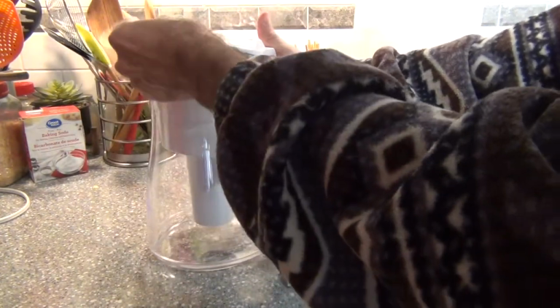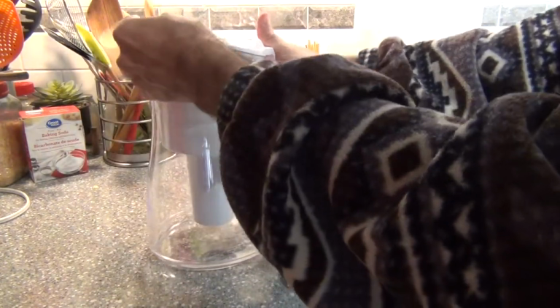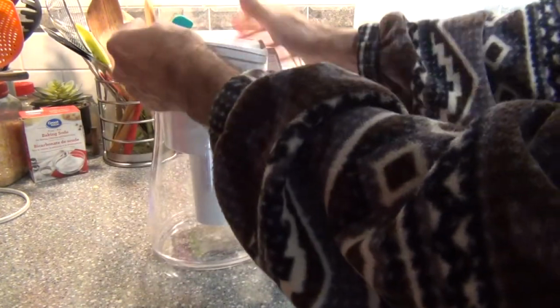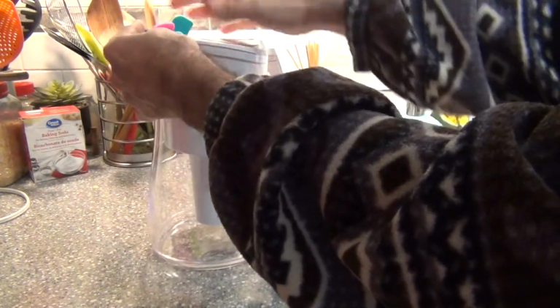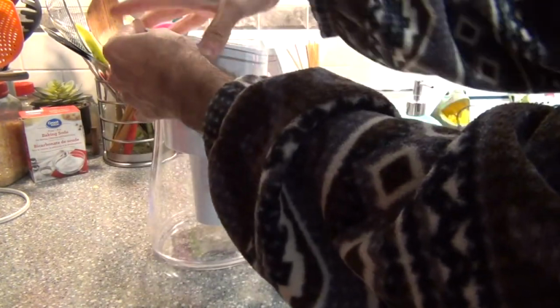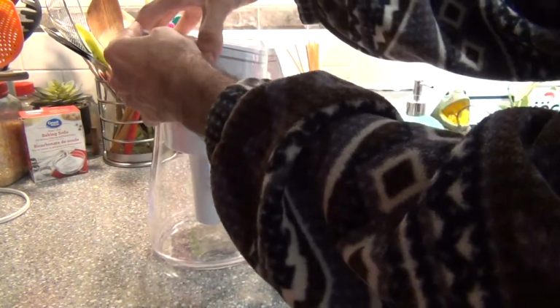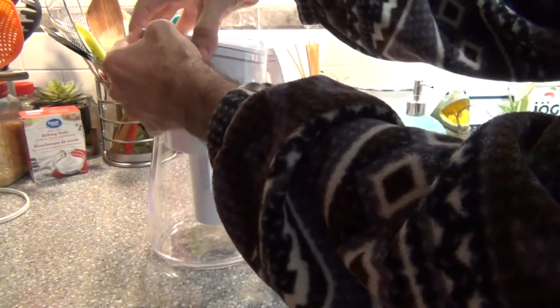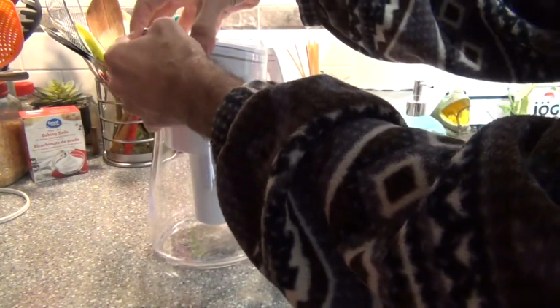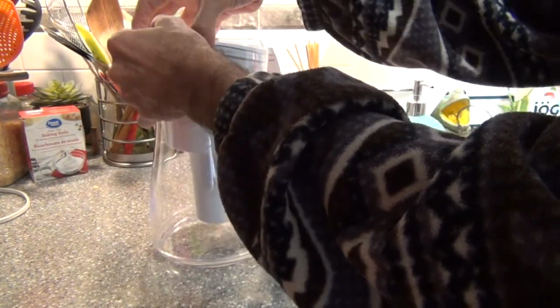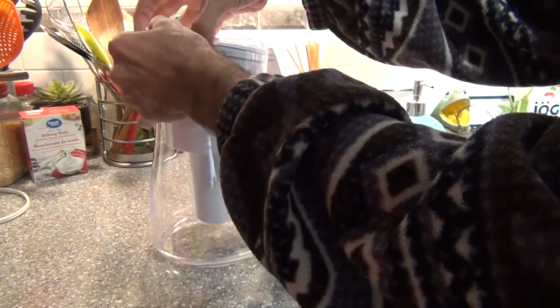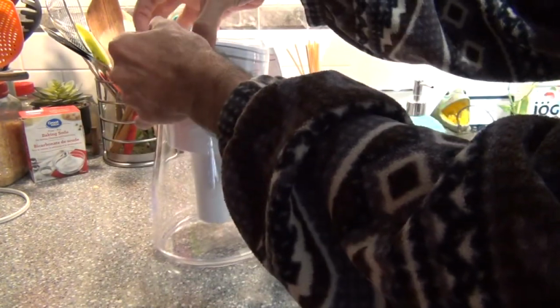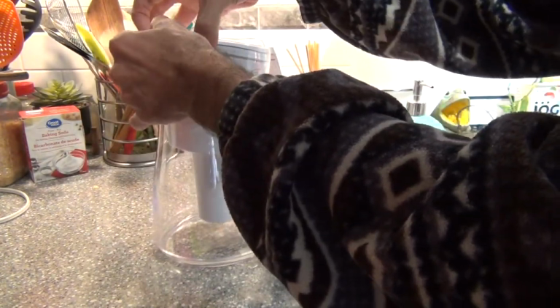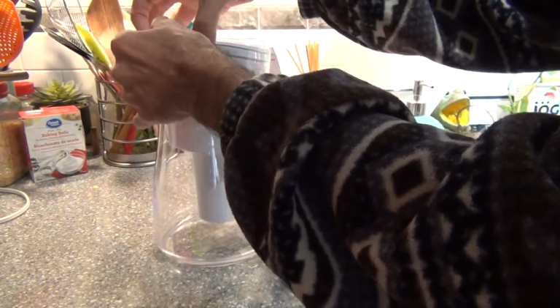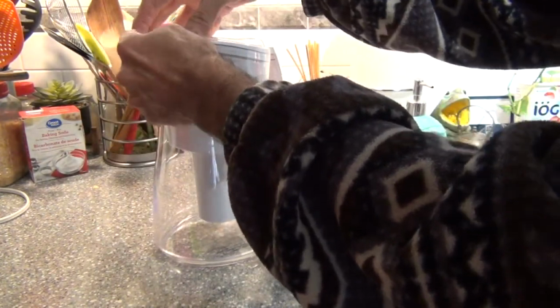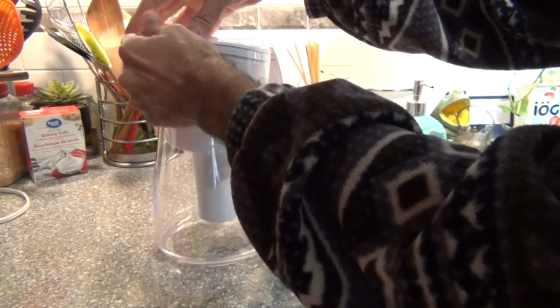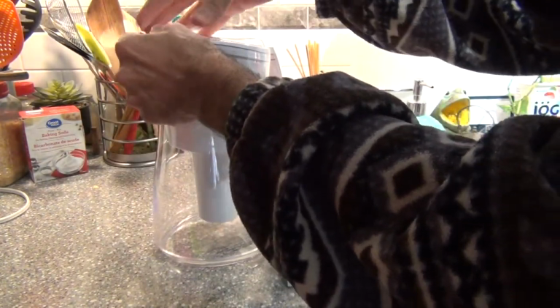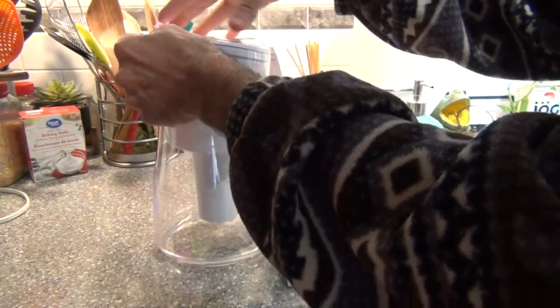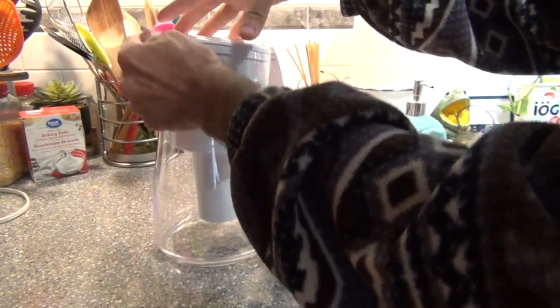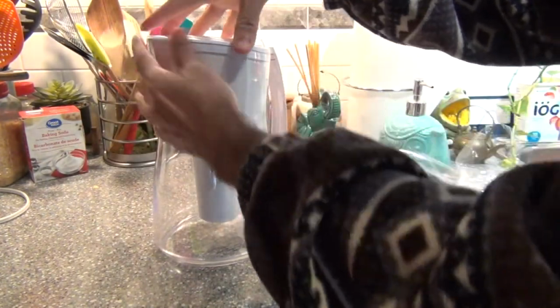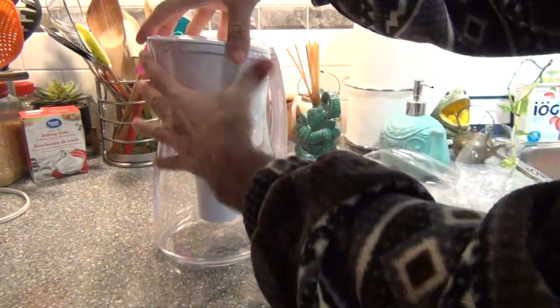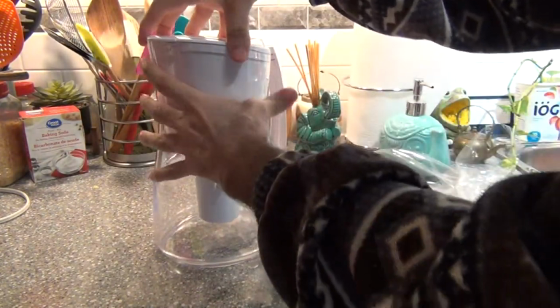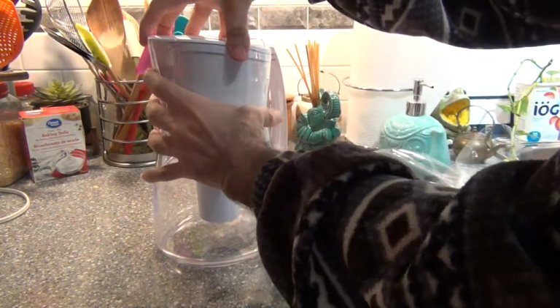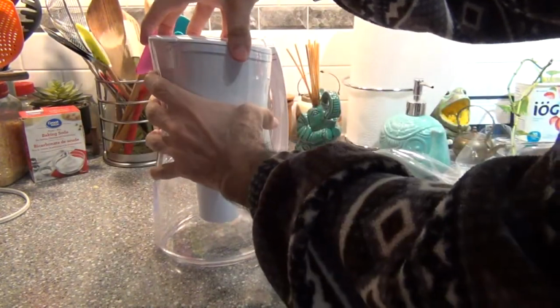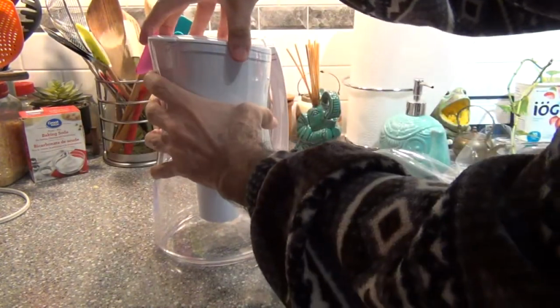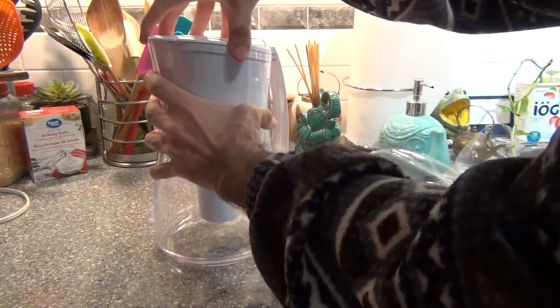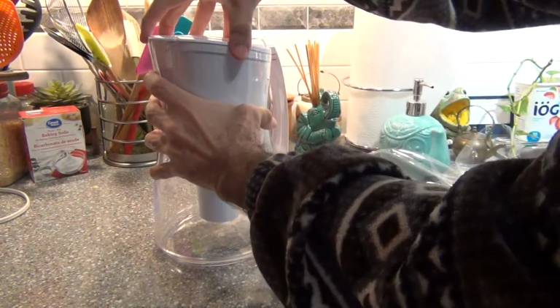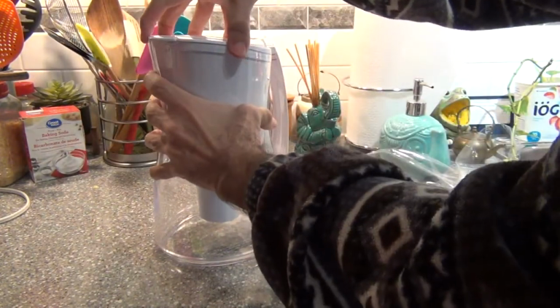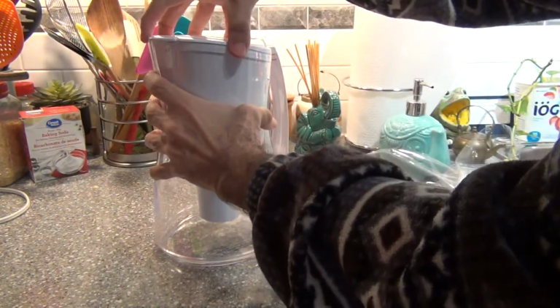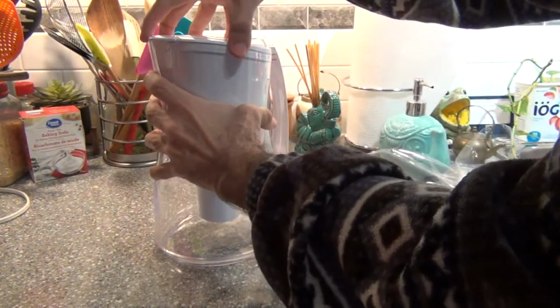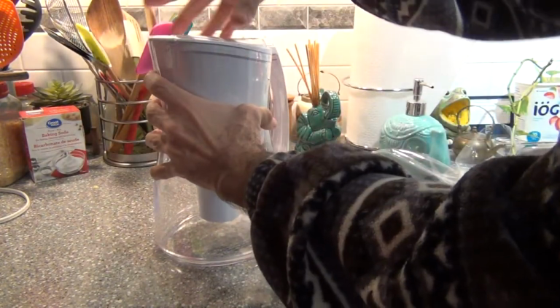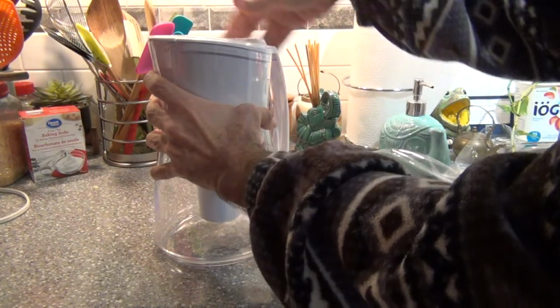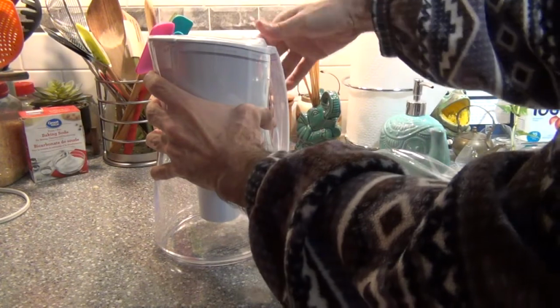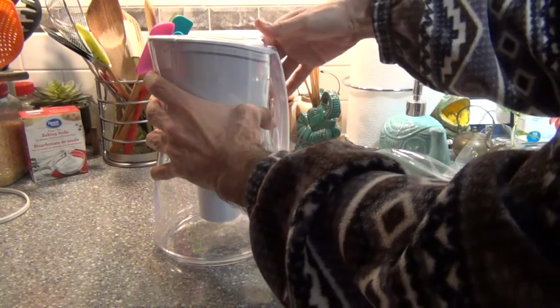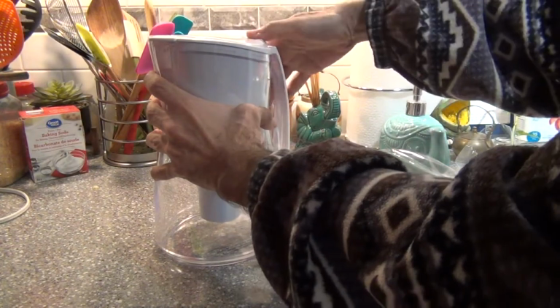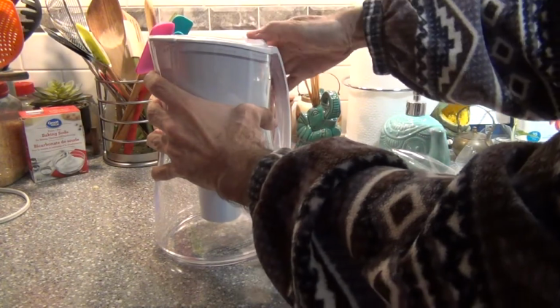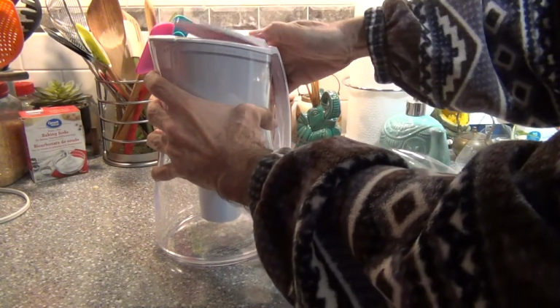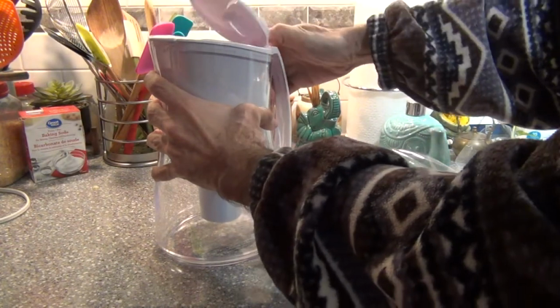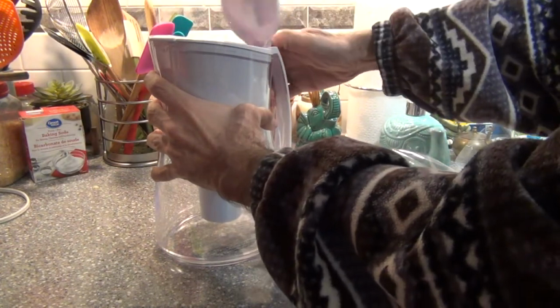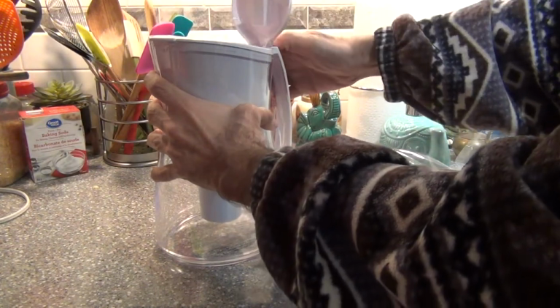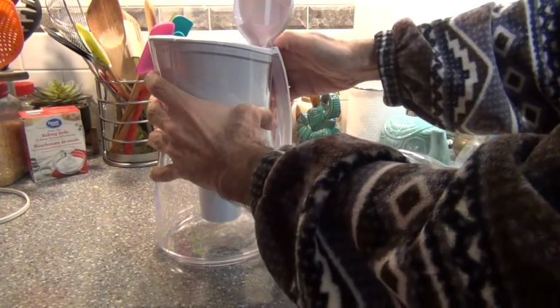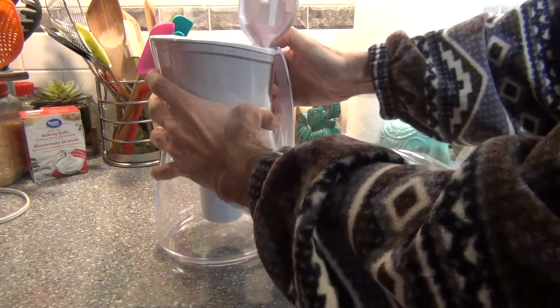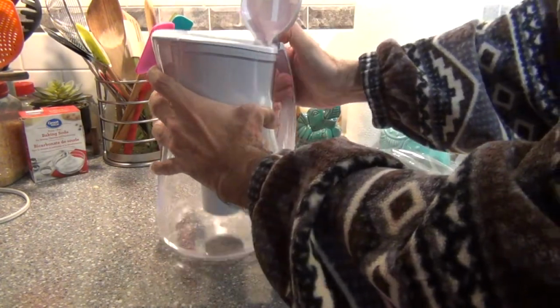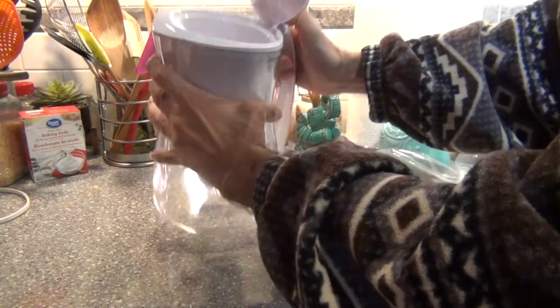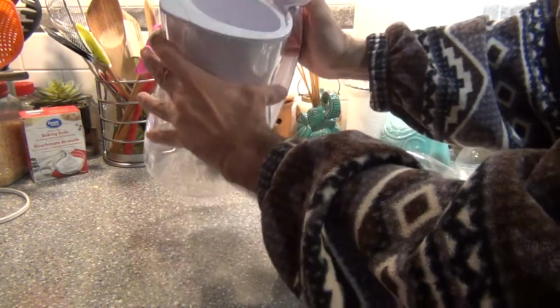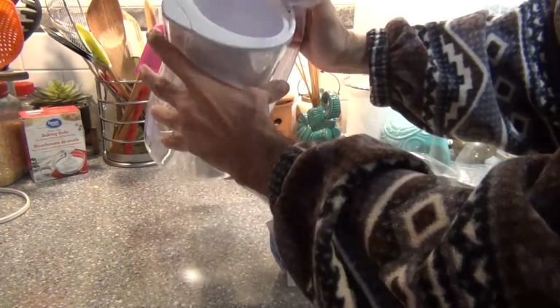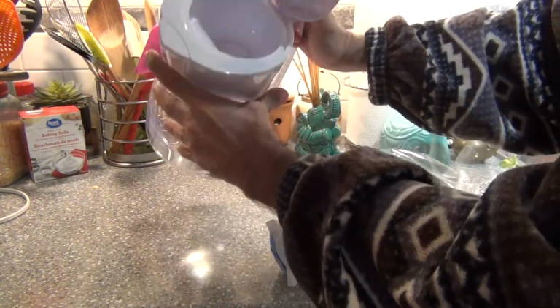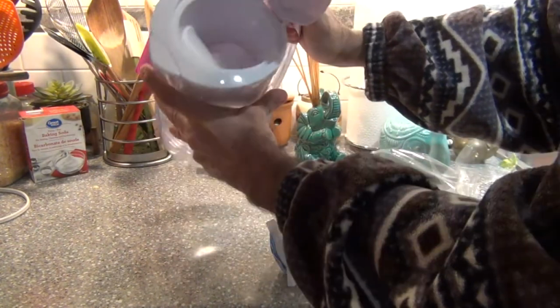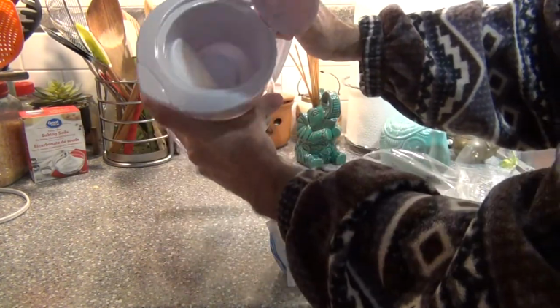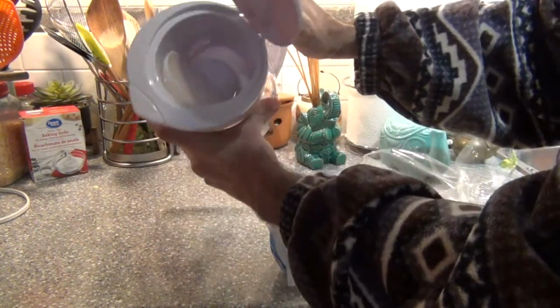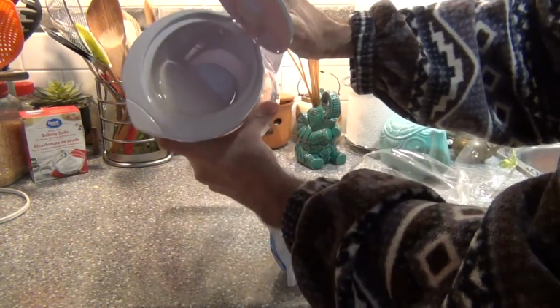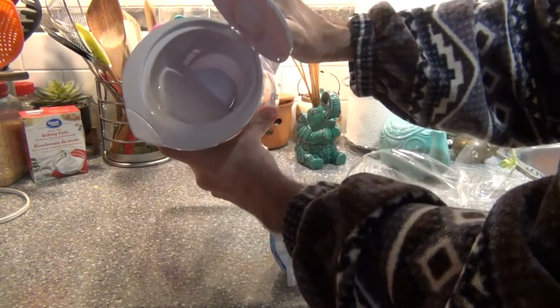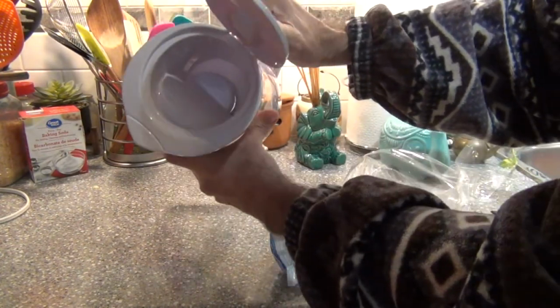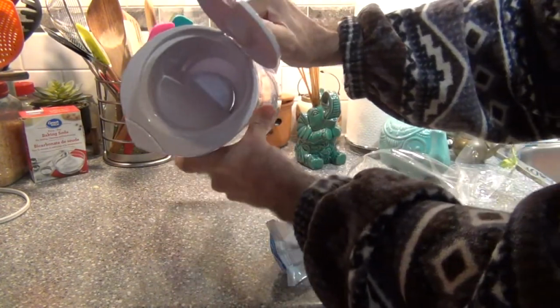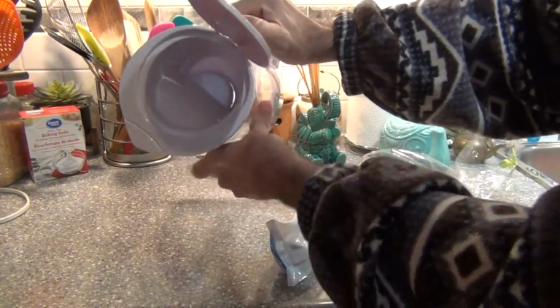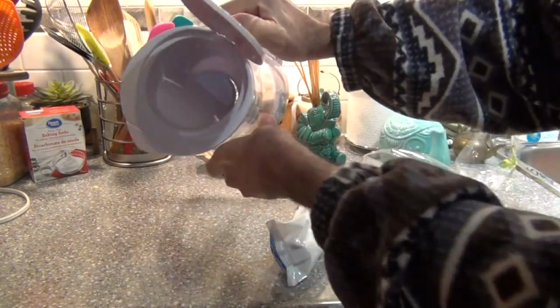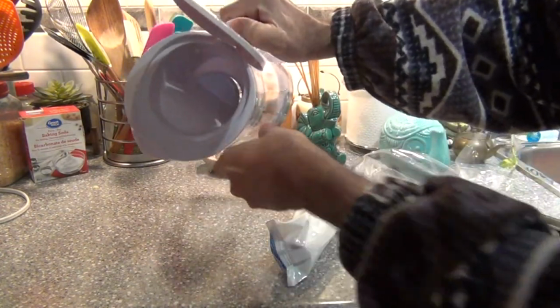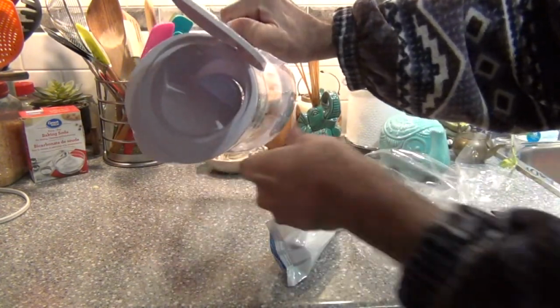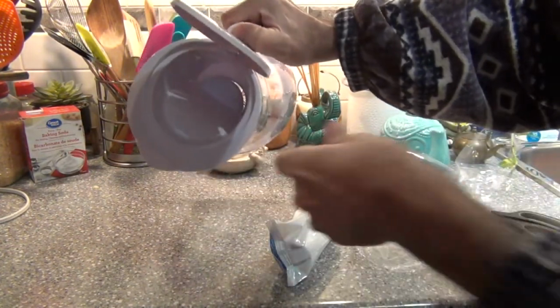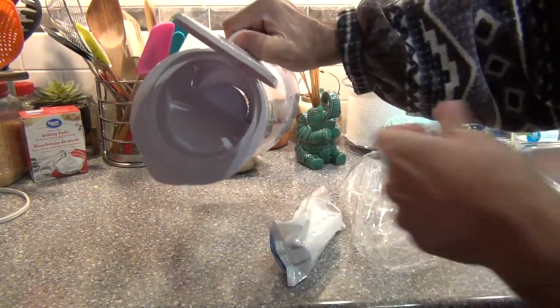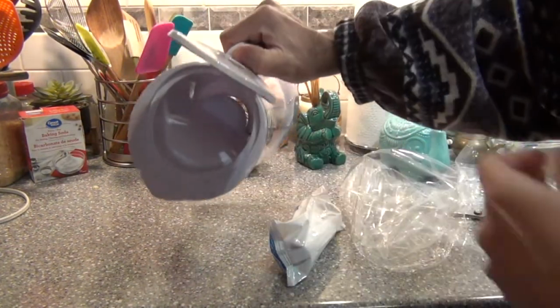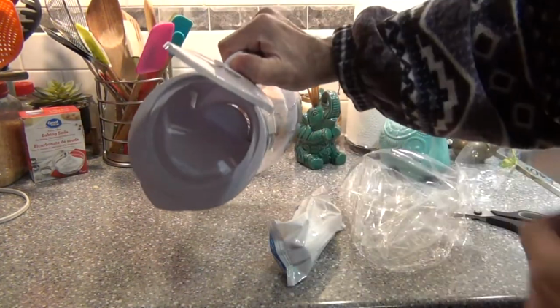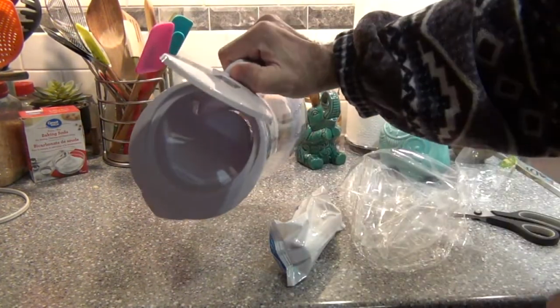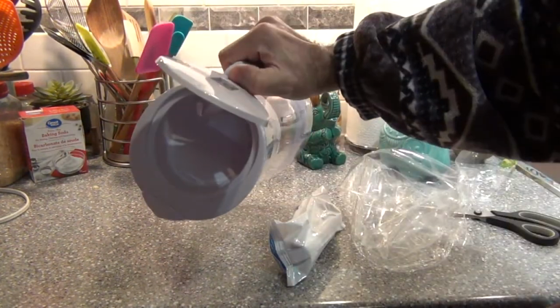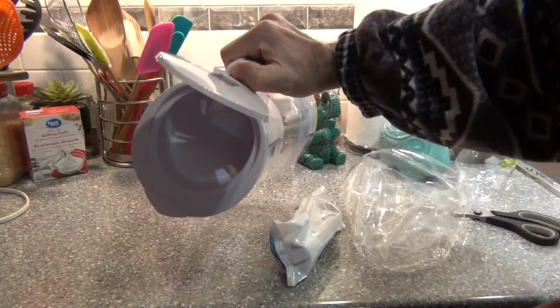It looks nice, but I don't know how to open it. Let me try. Oh great, it opened like the kettle. This is how it looks from inside.